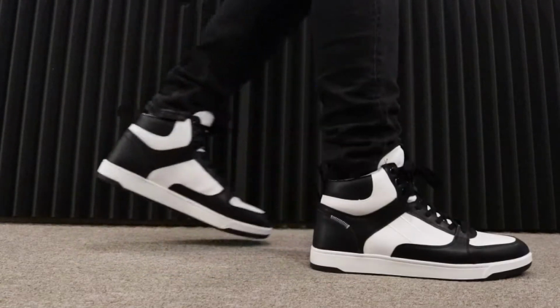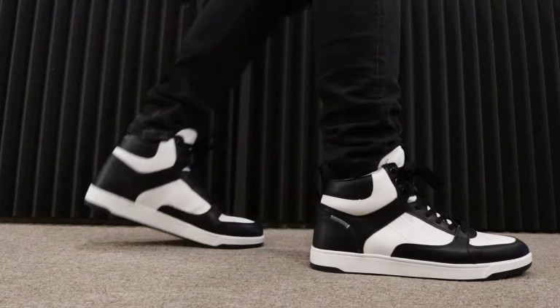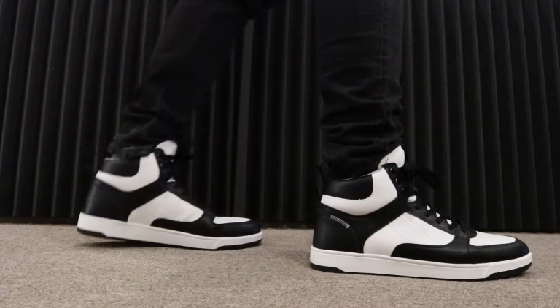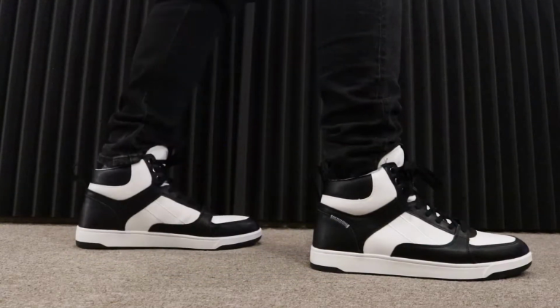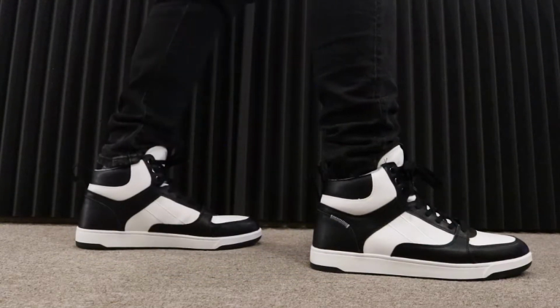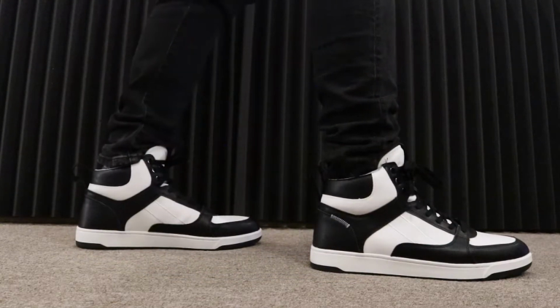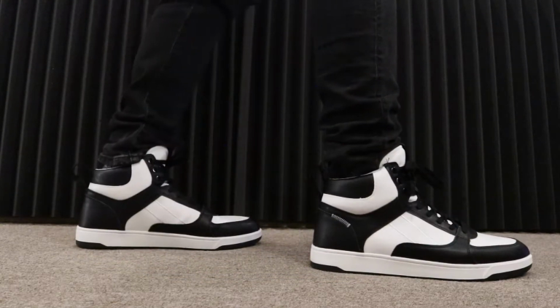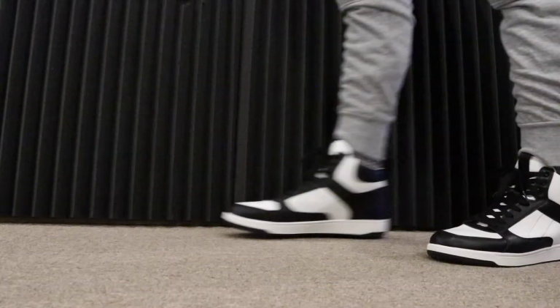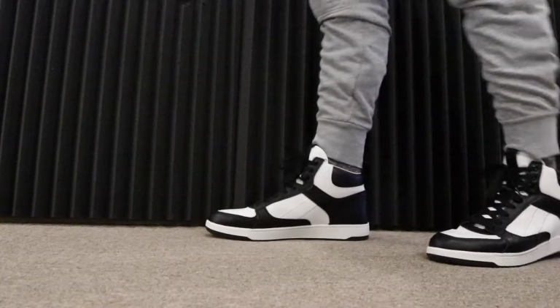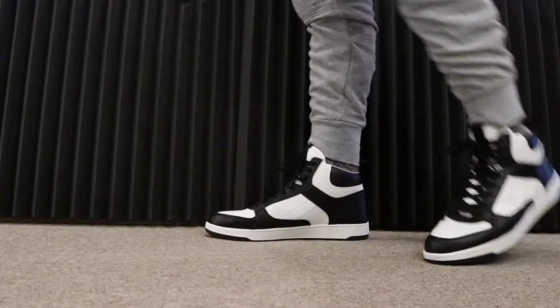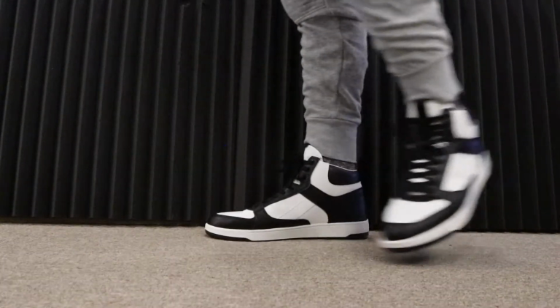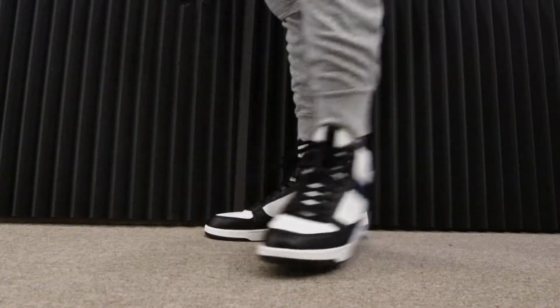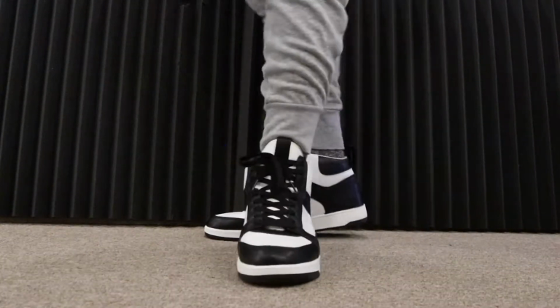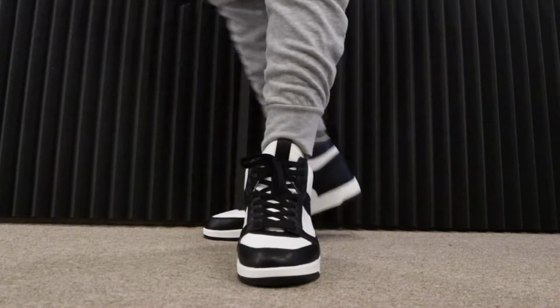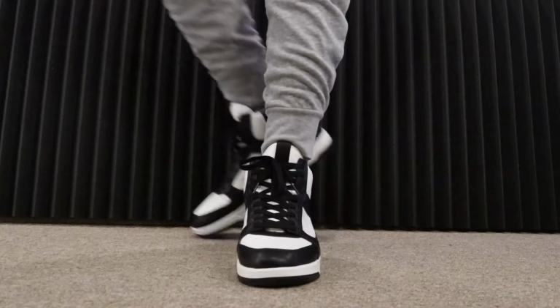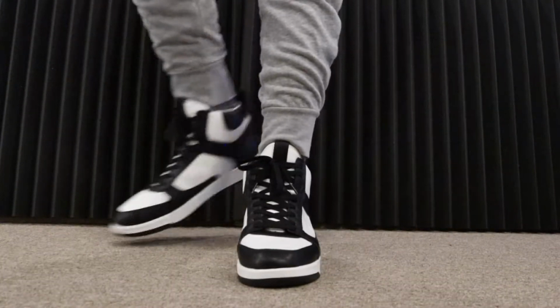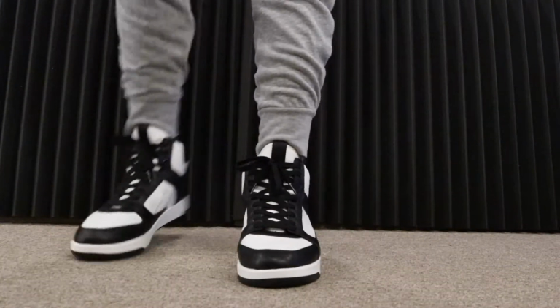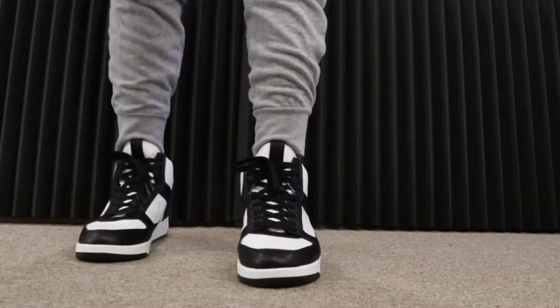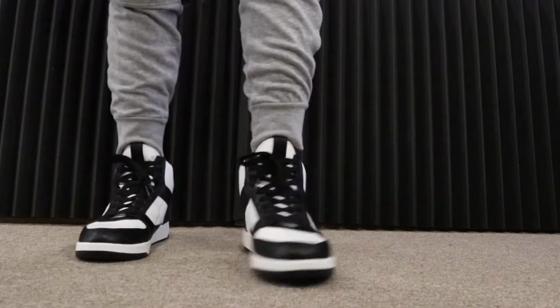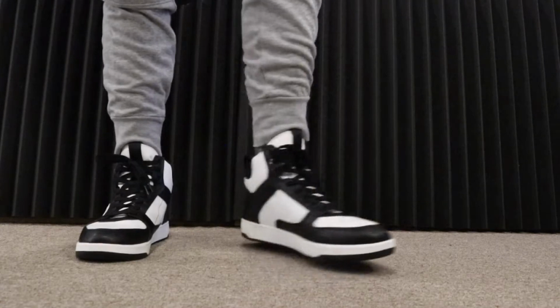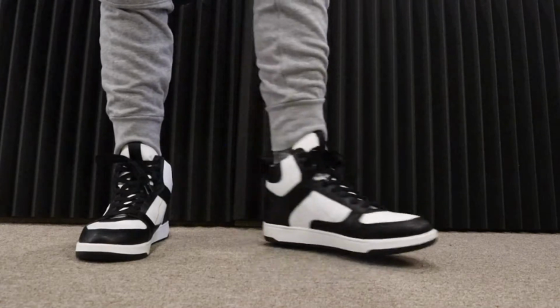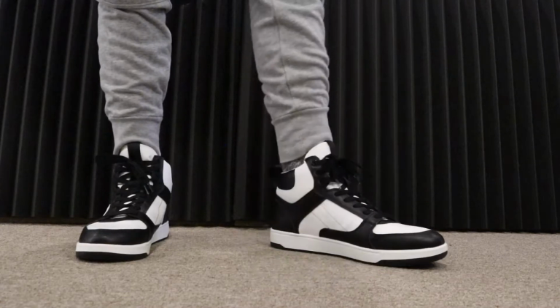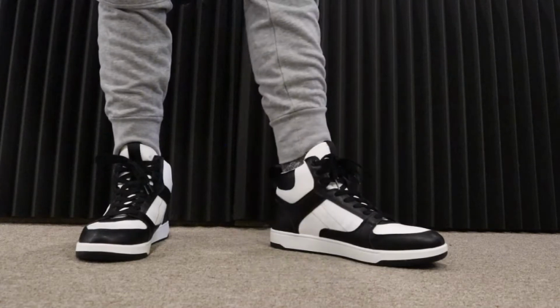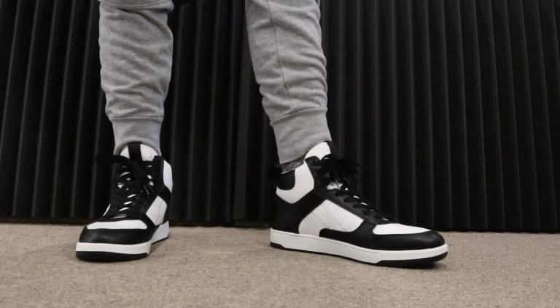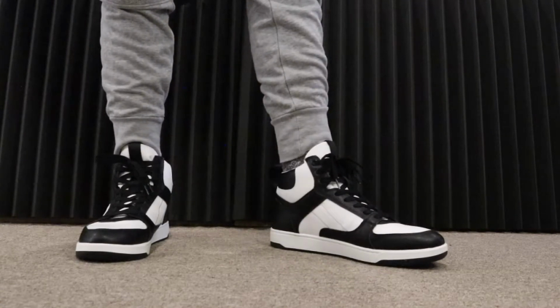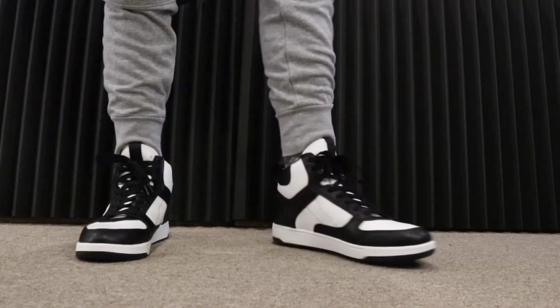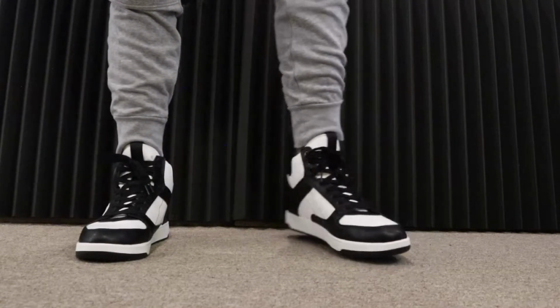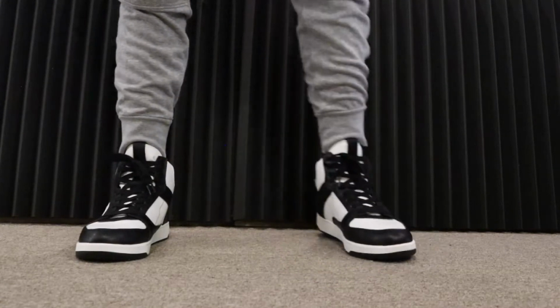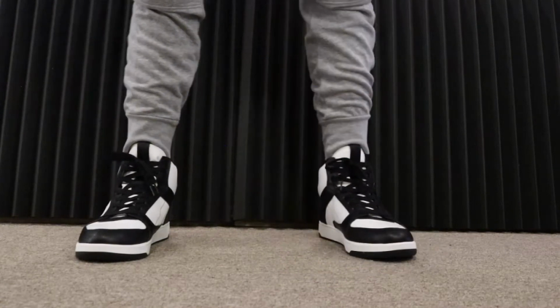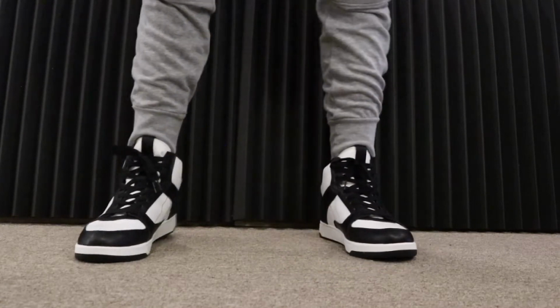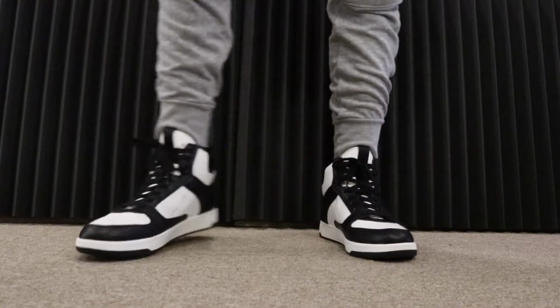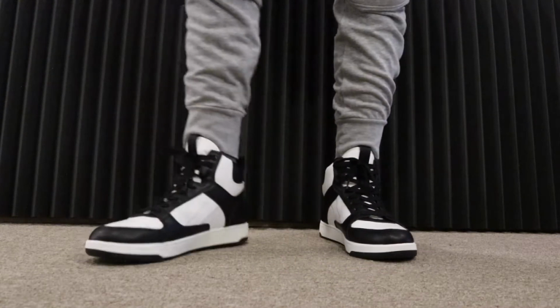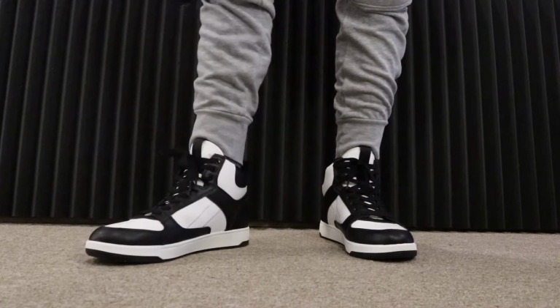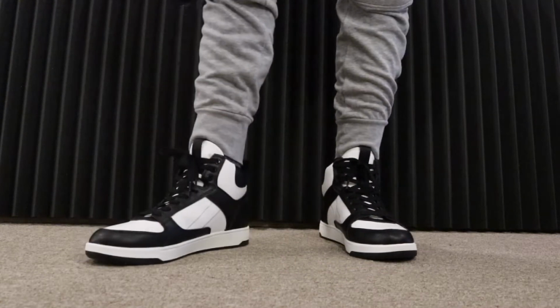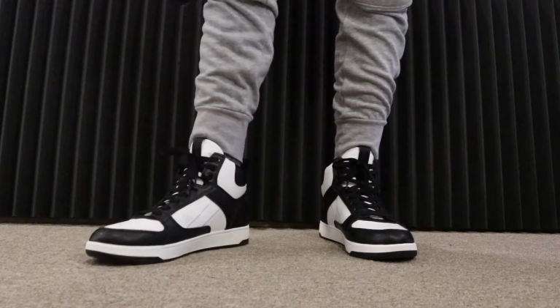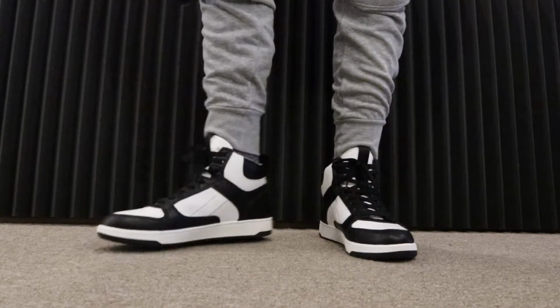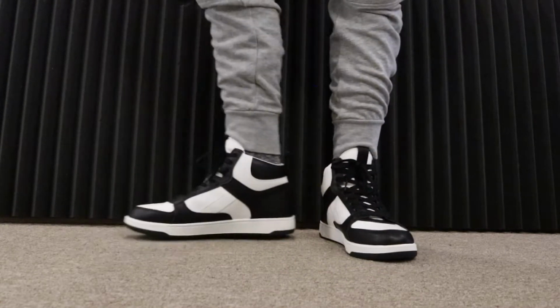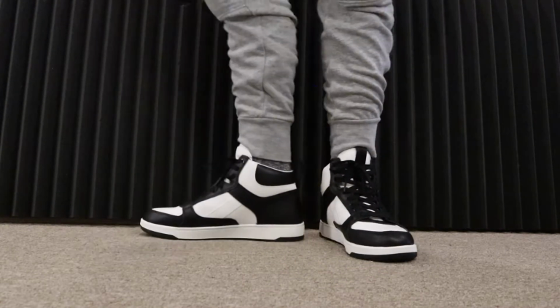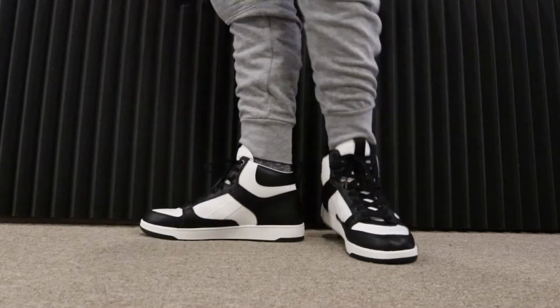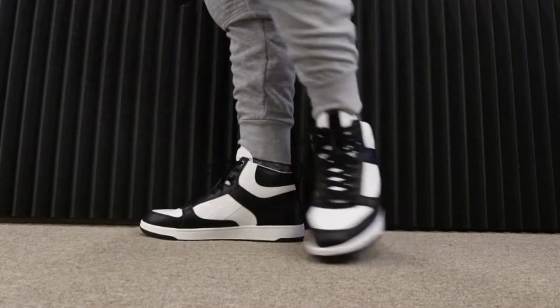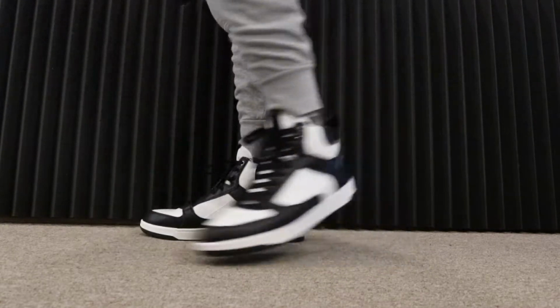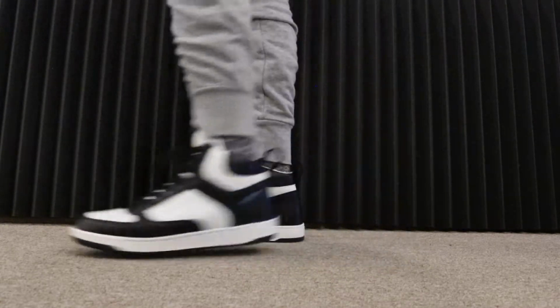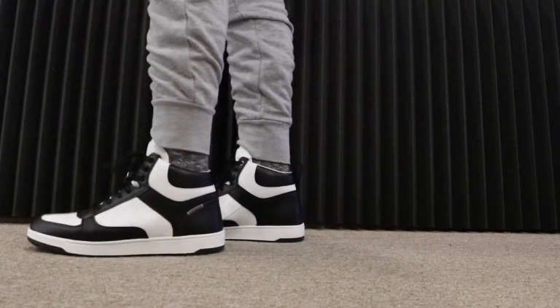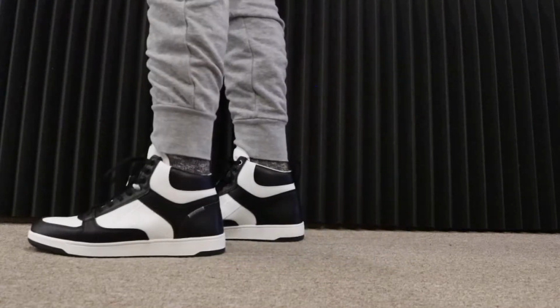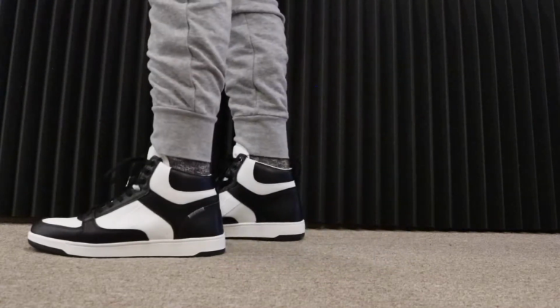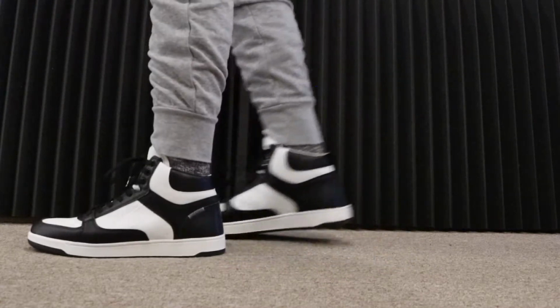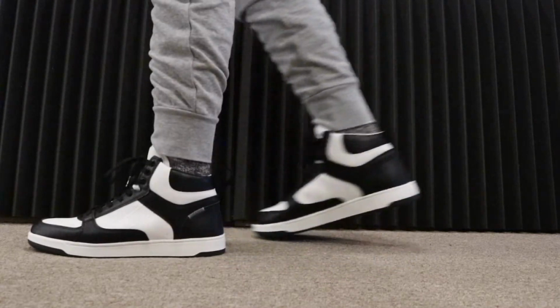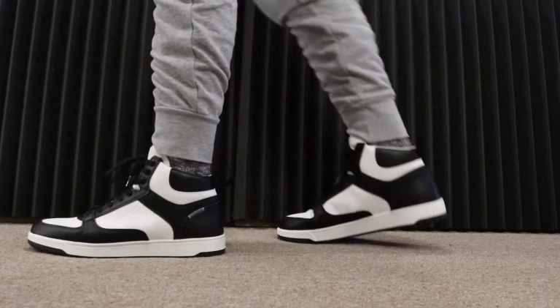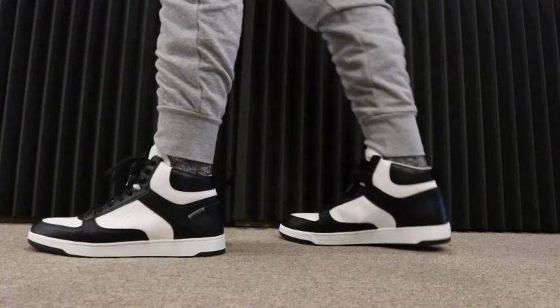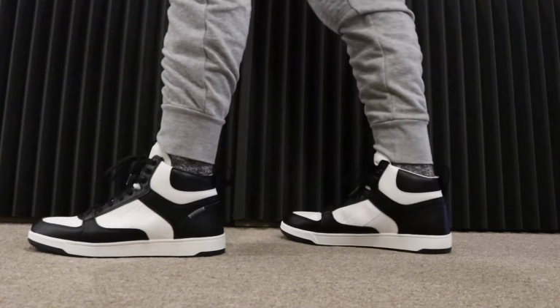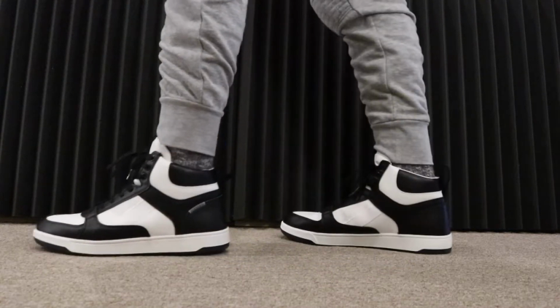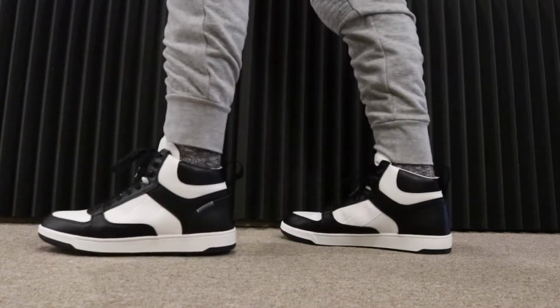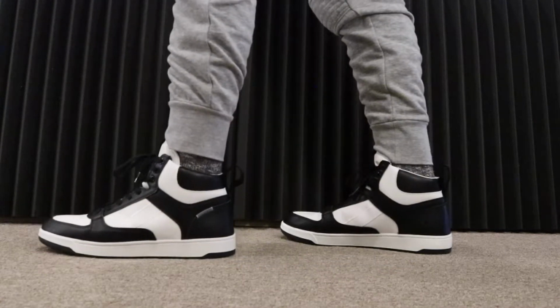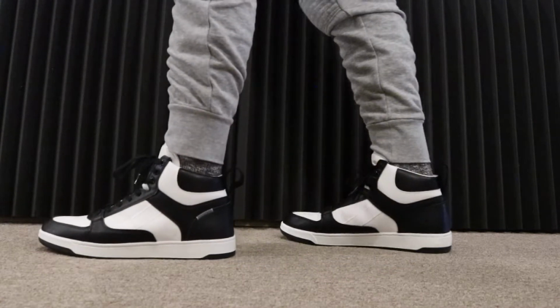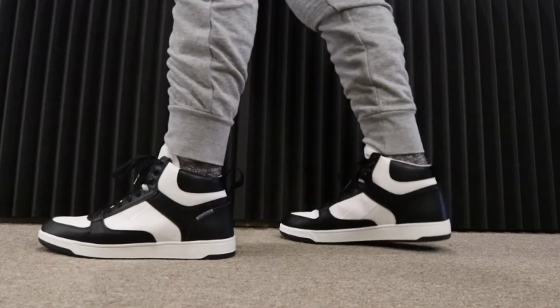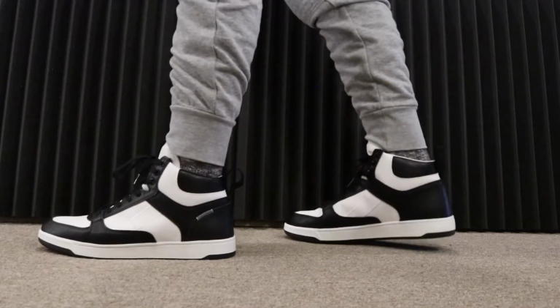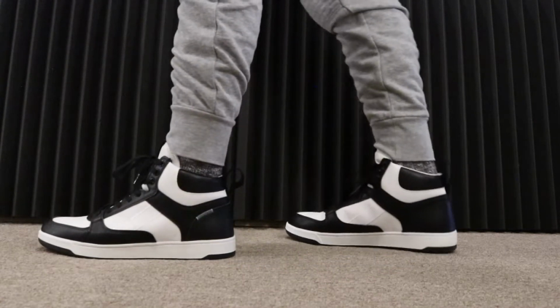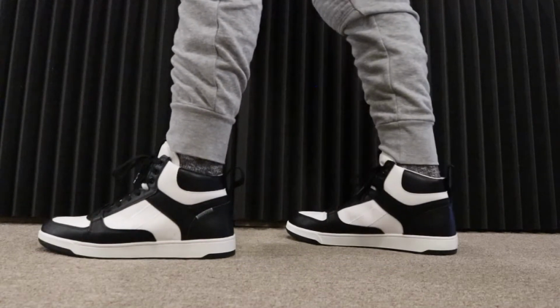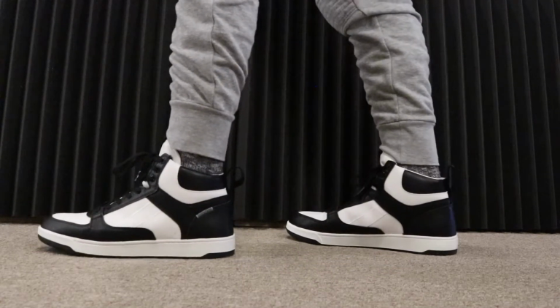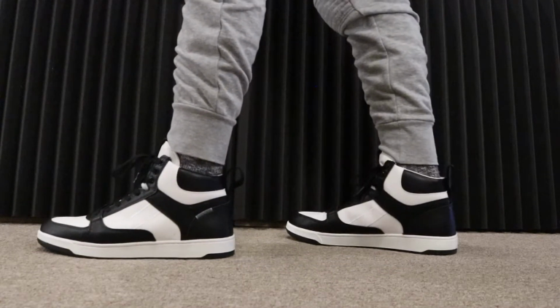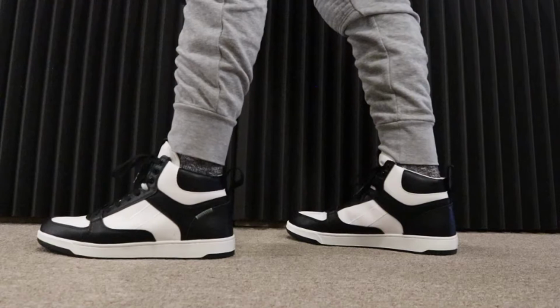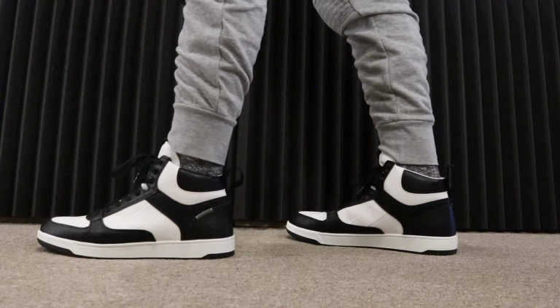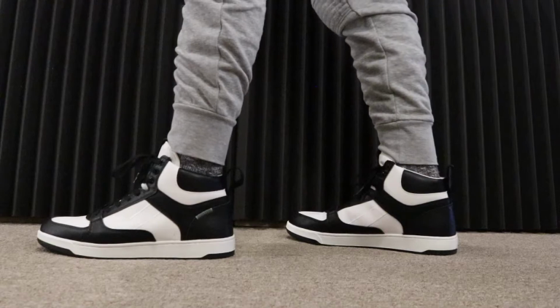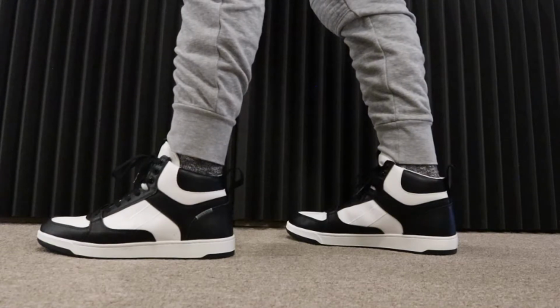These literally look like an Air Jordan 1 without the Nike swoosh logo. They look really cool on feet.